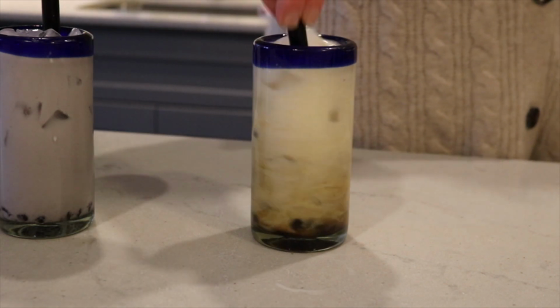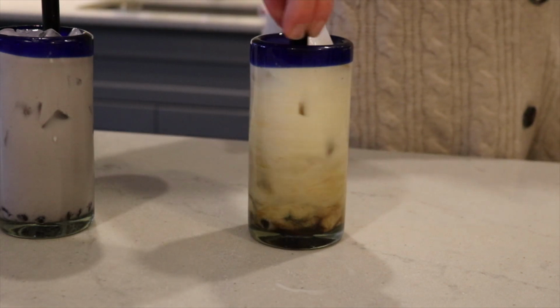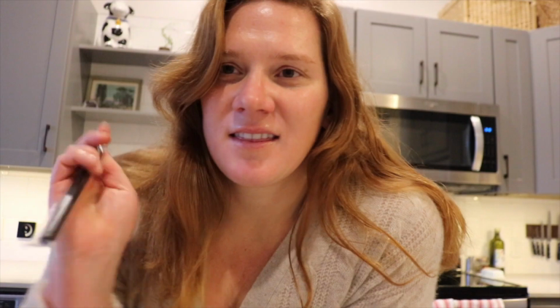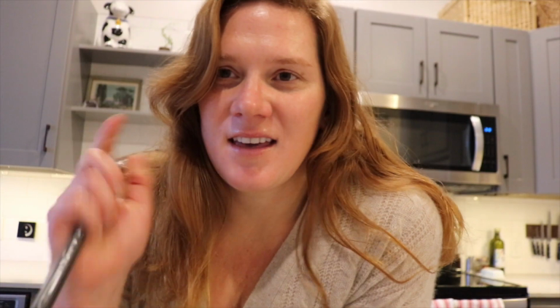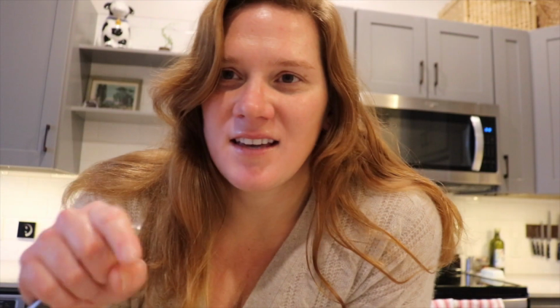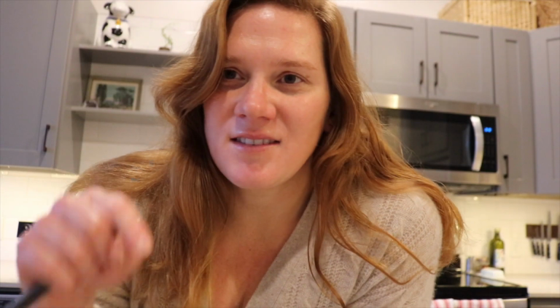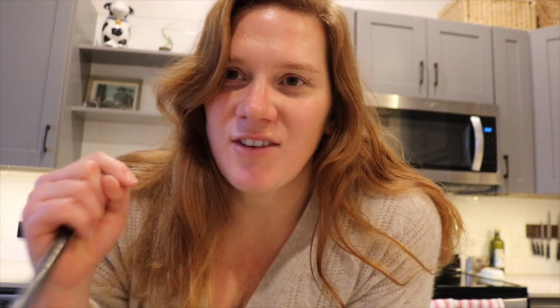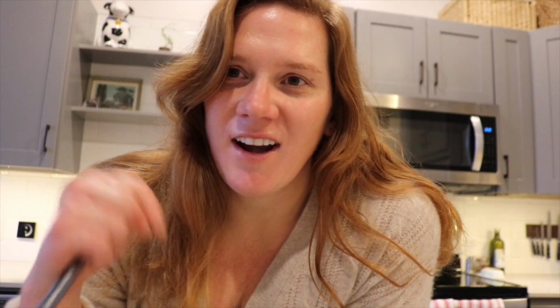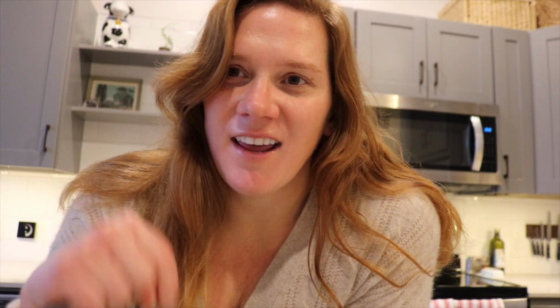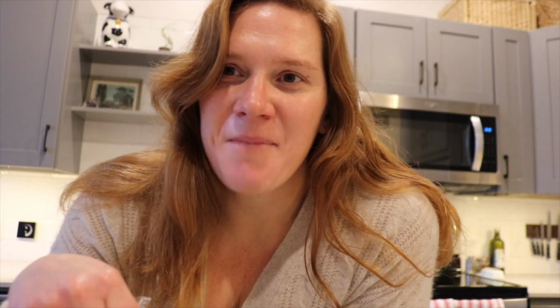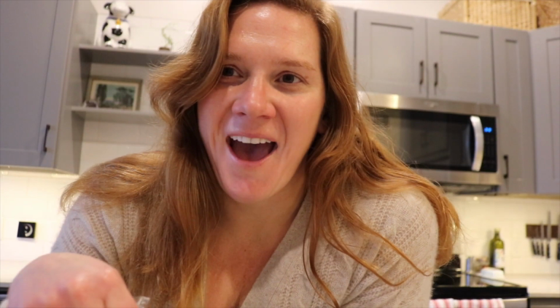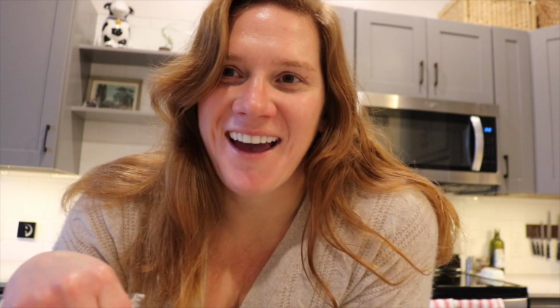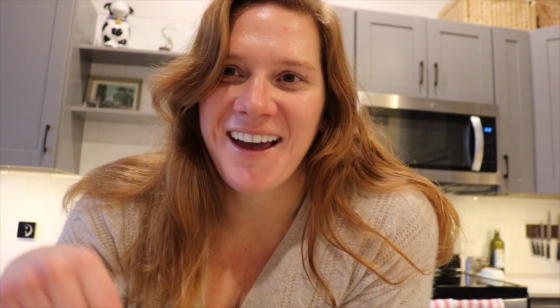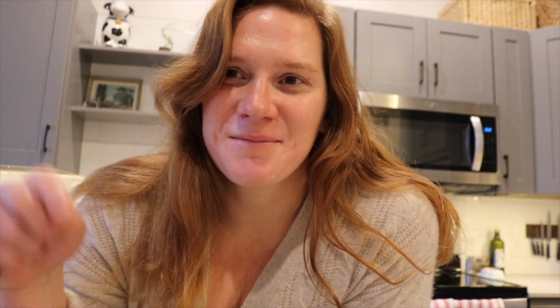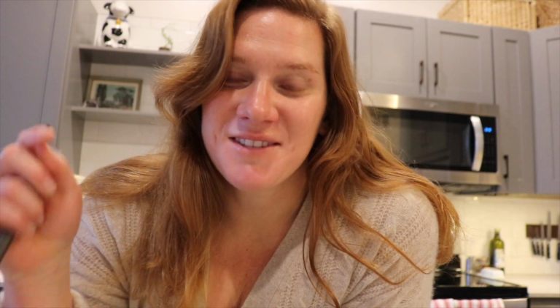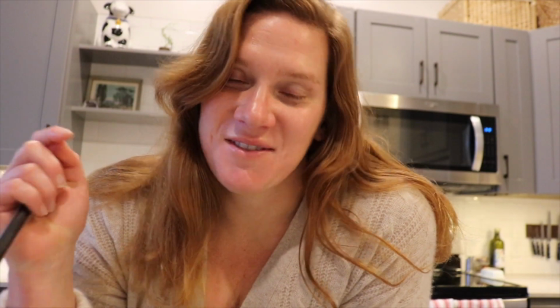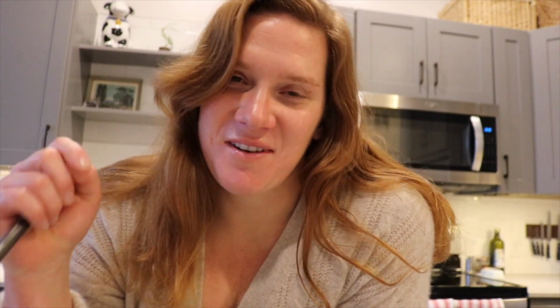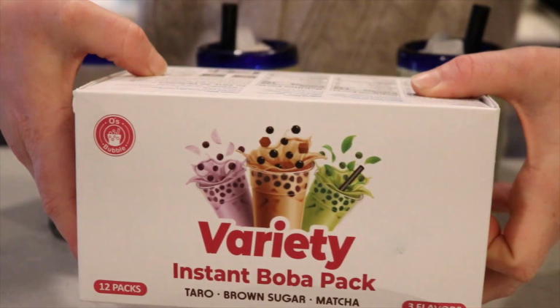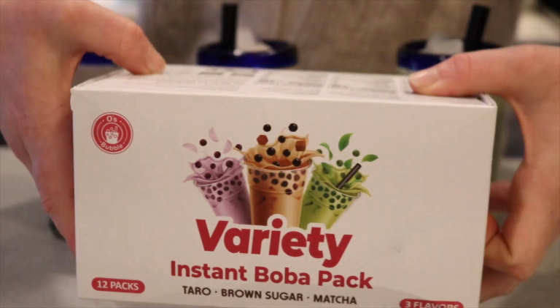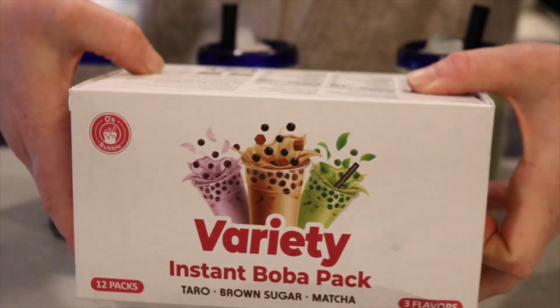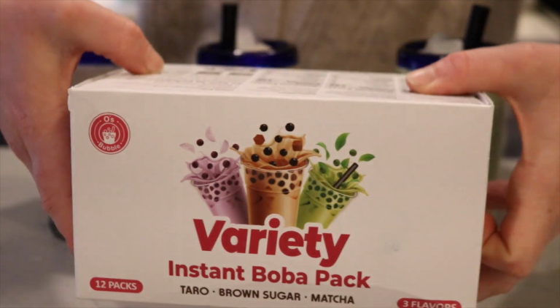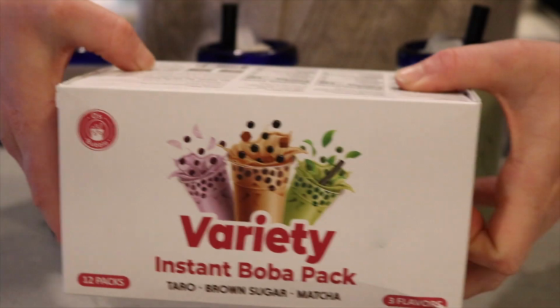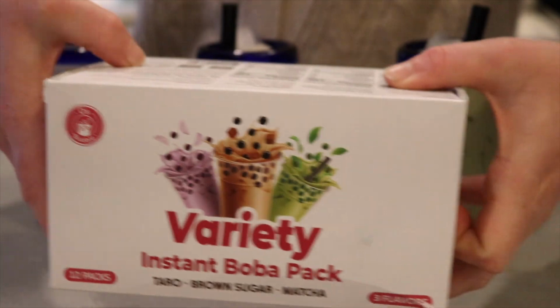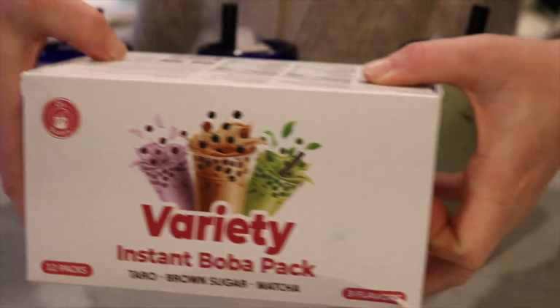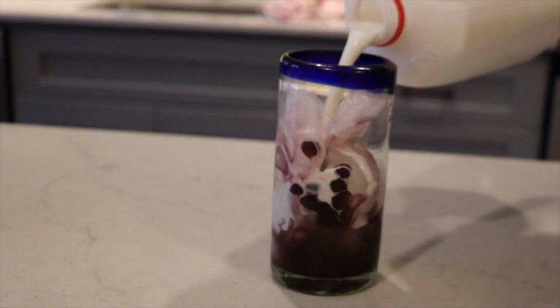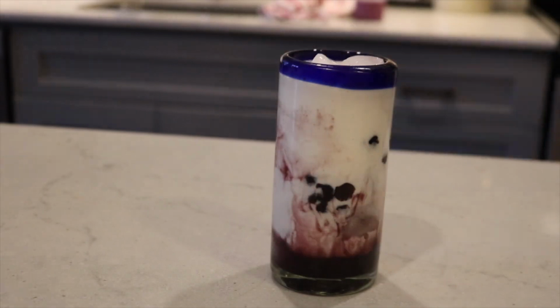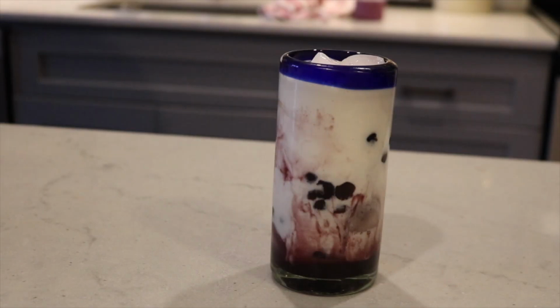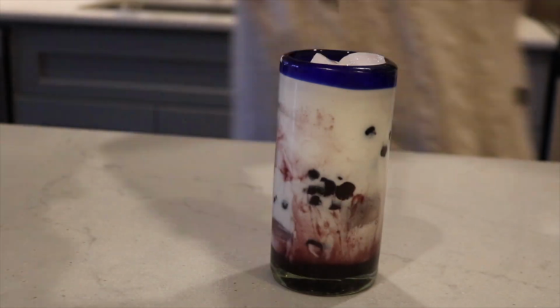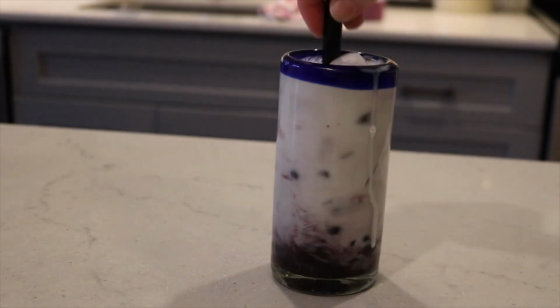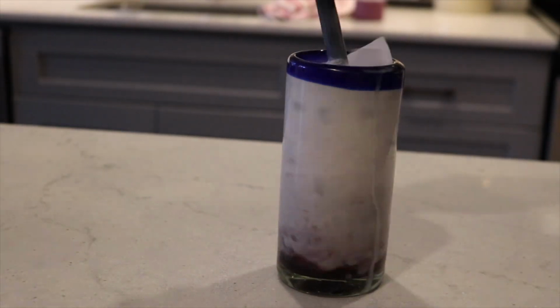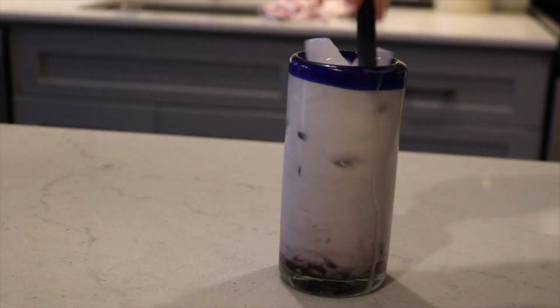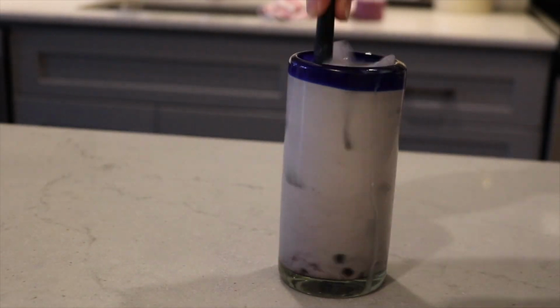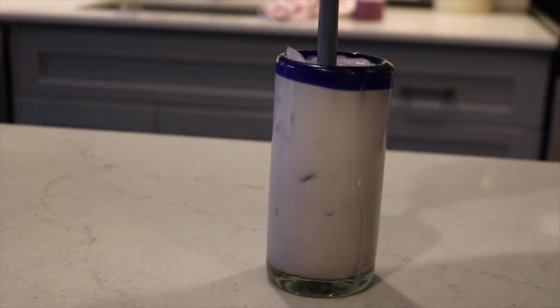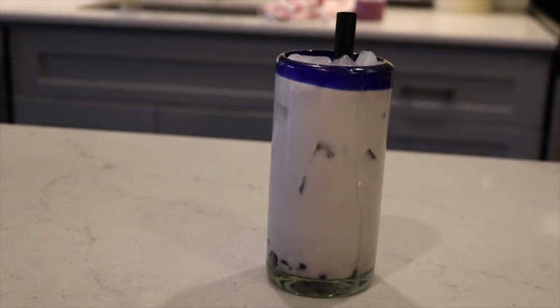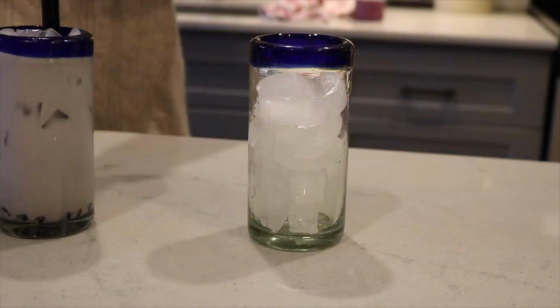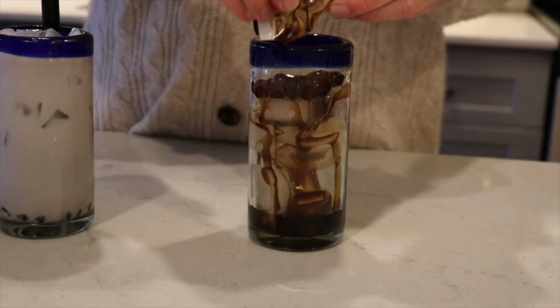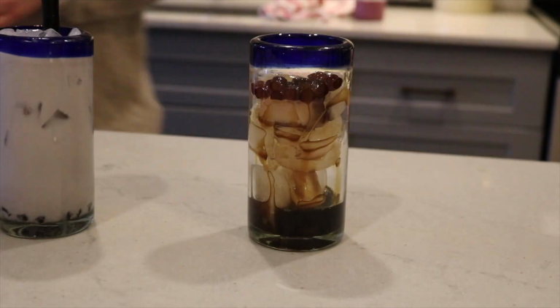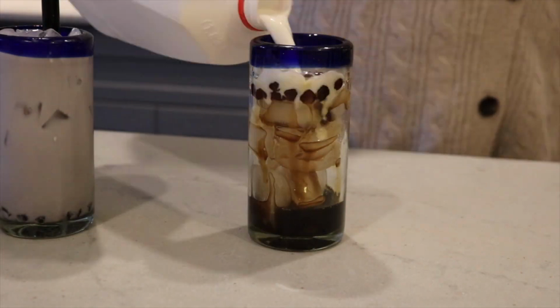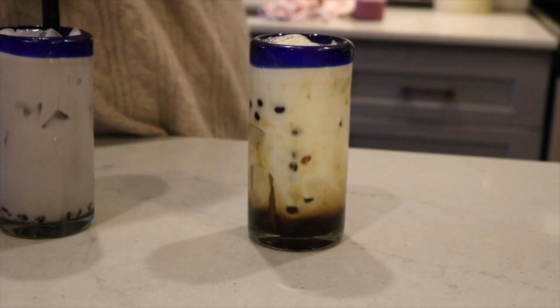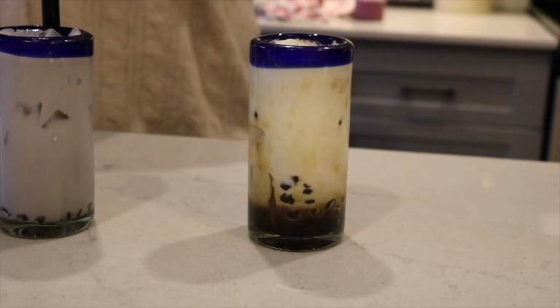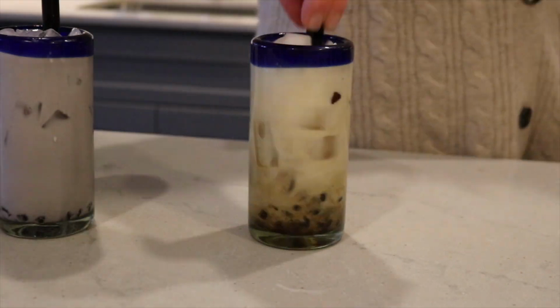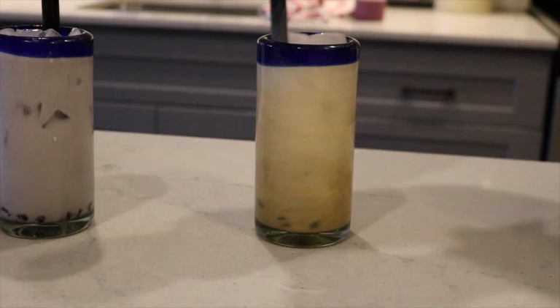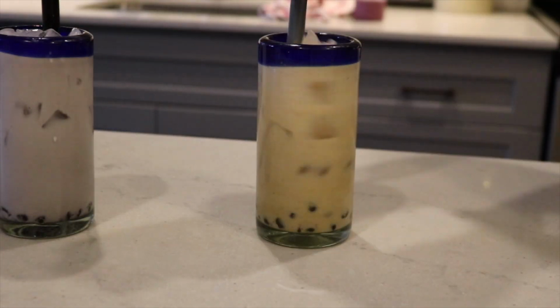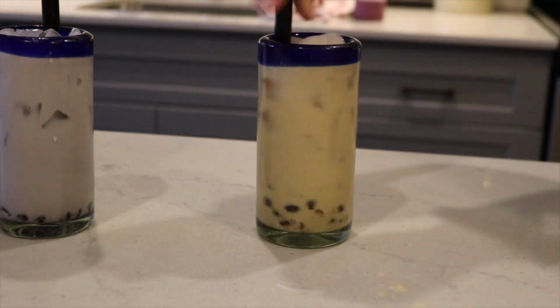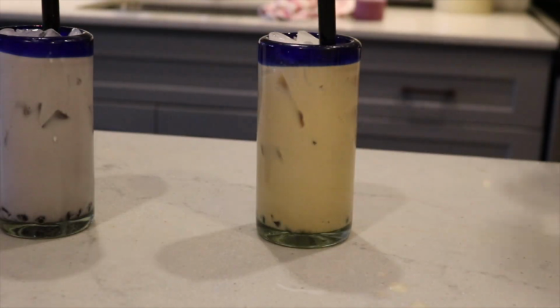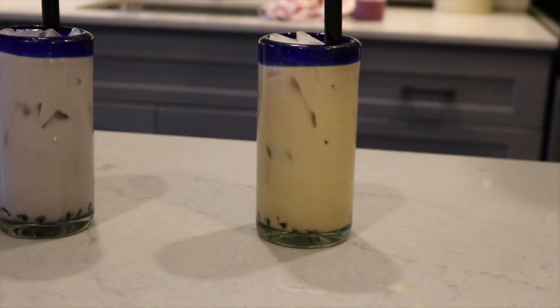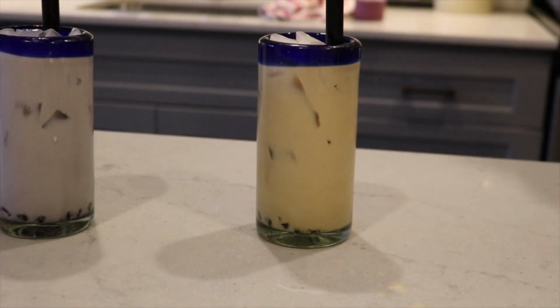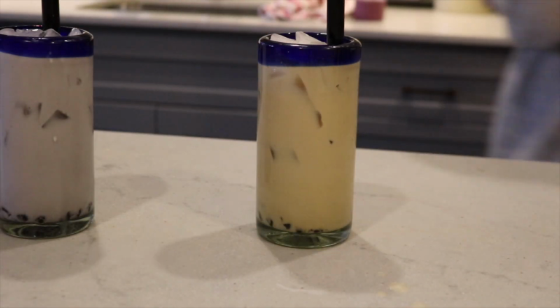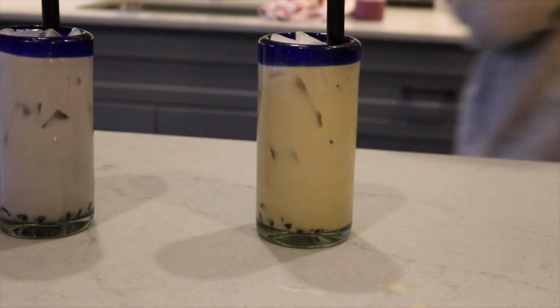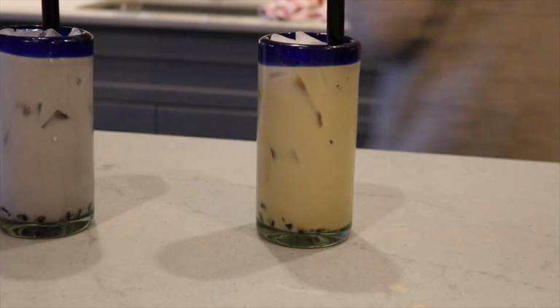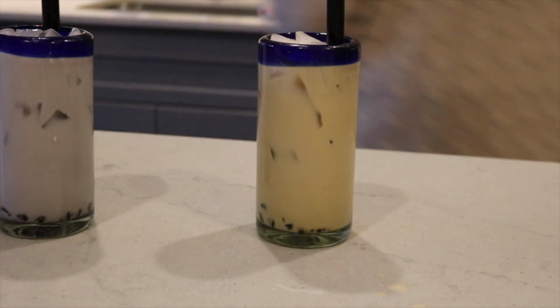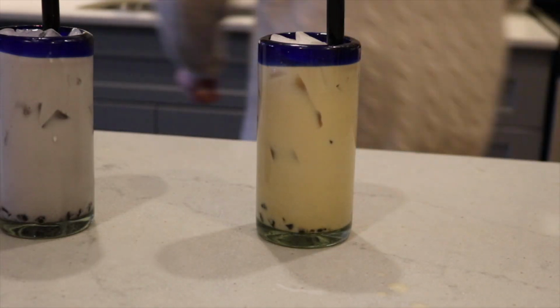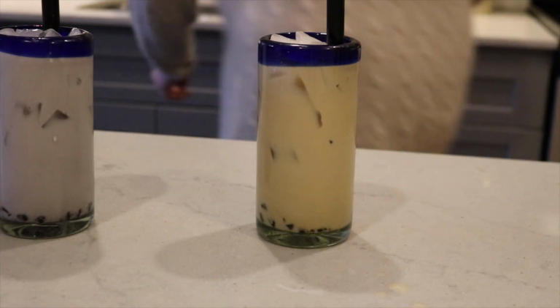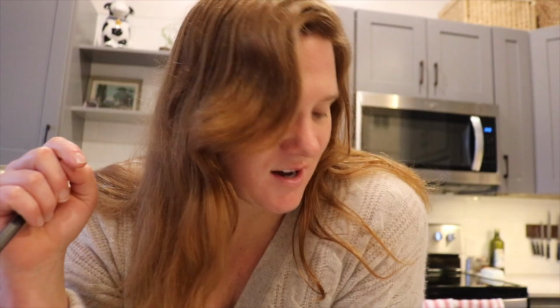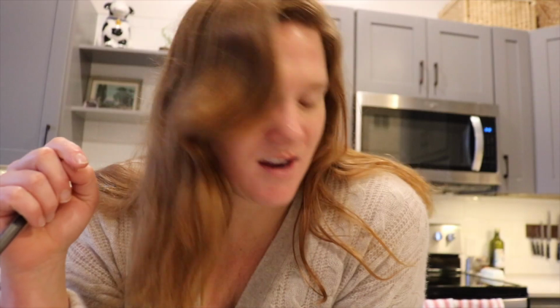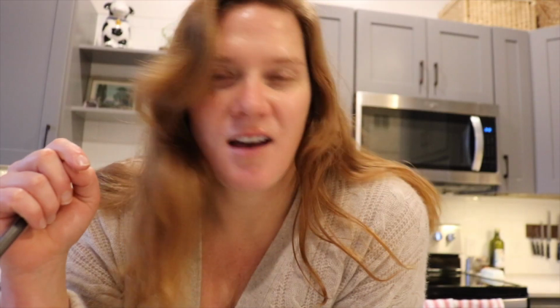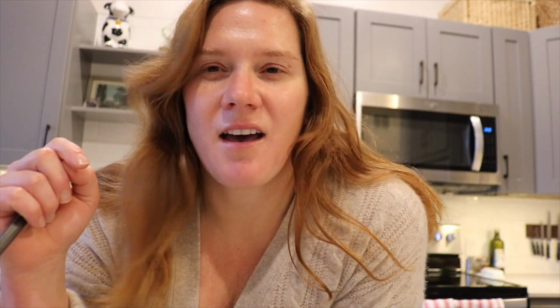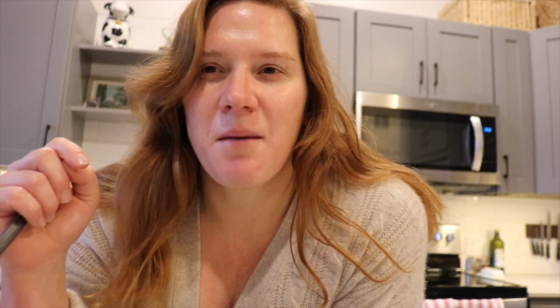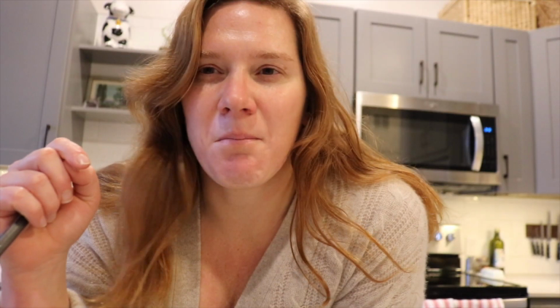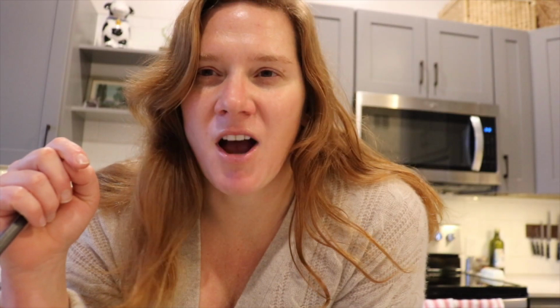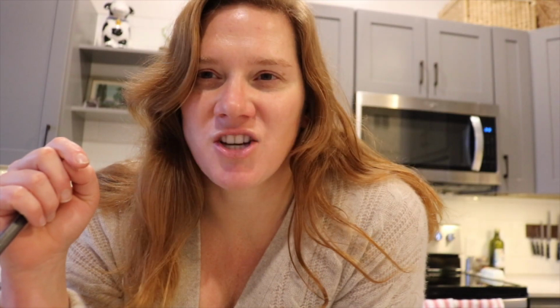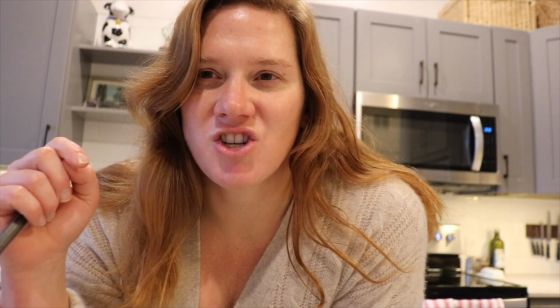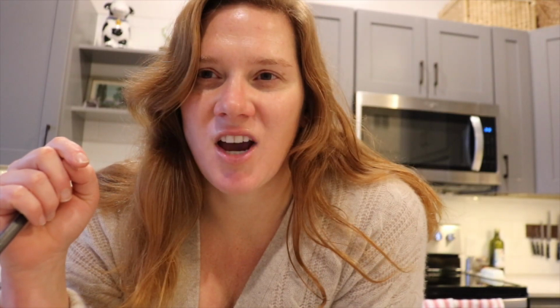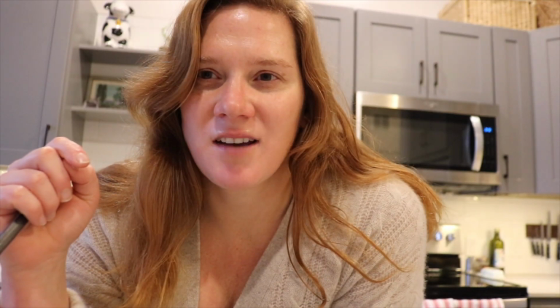This variety pack comes in three flavors: there's taro, brown sugar, and matcha.